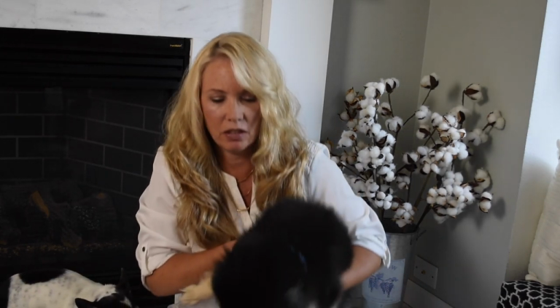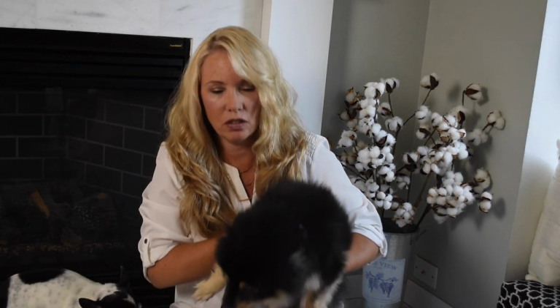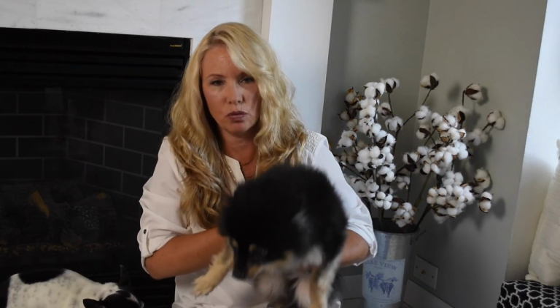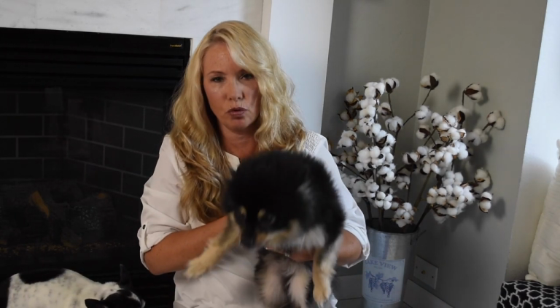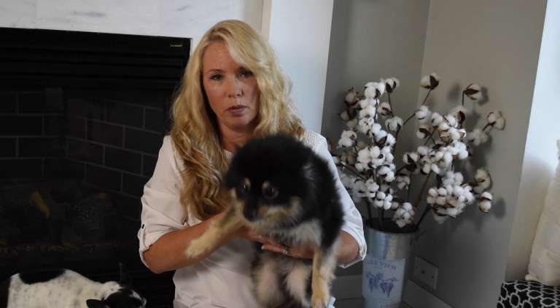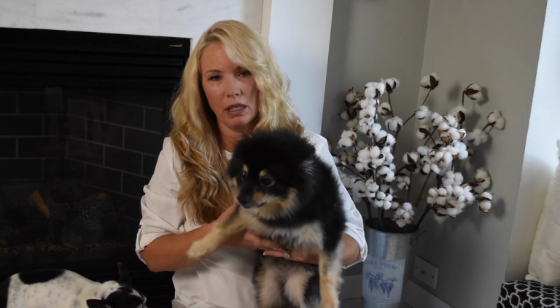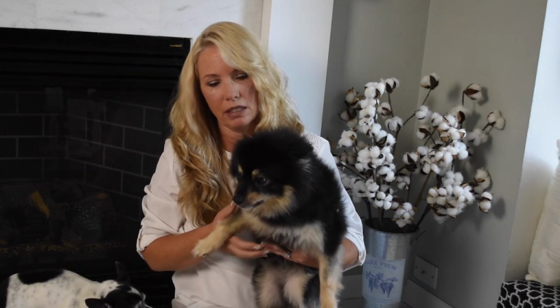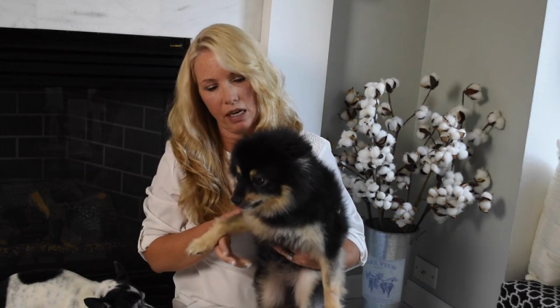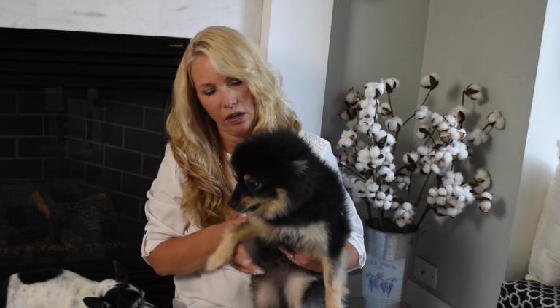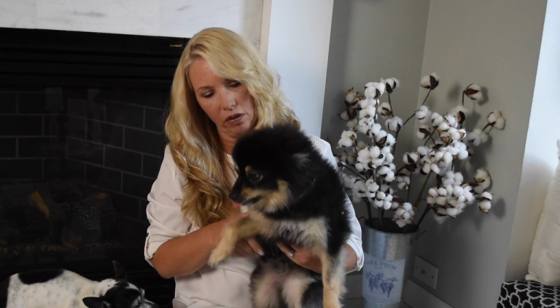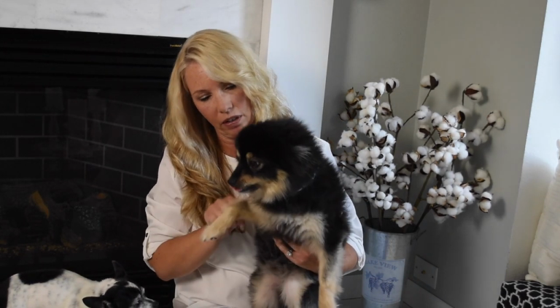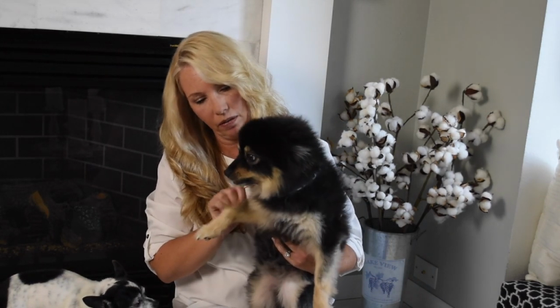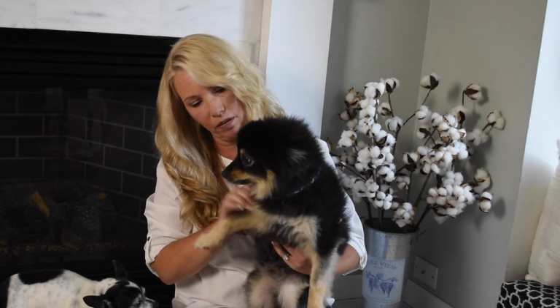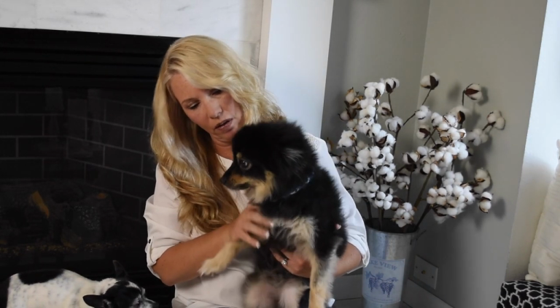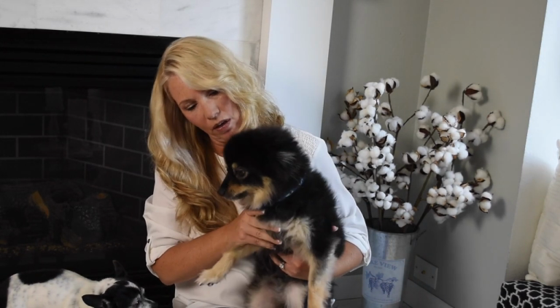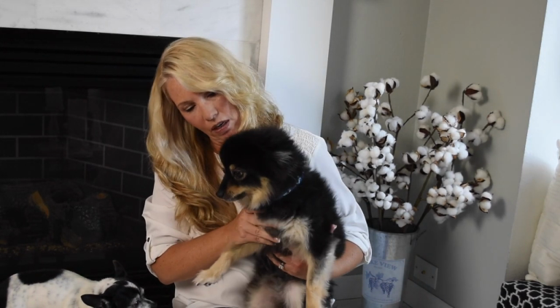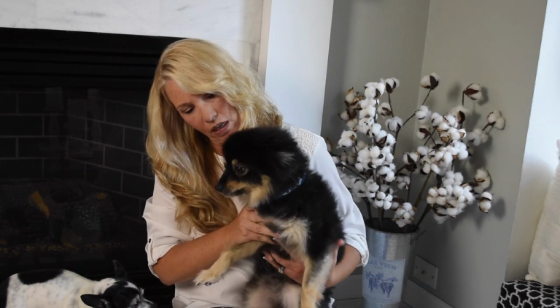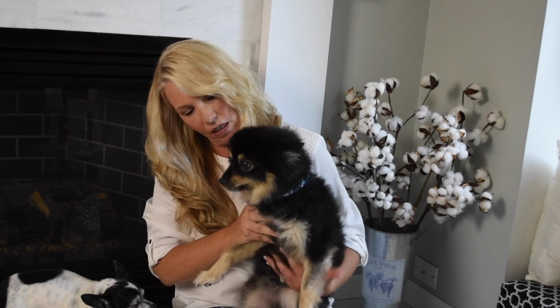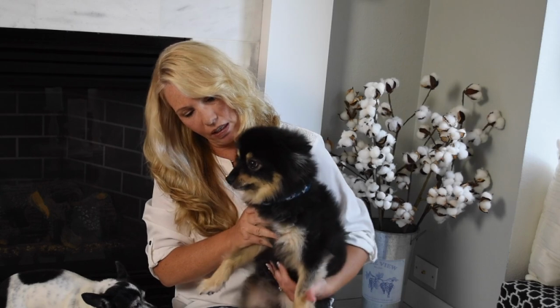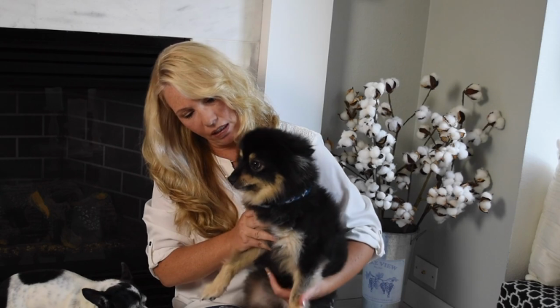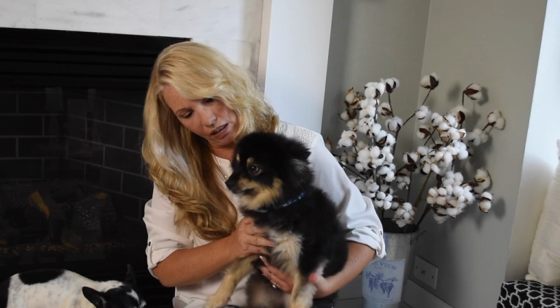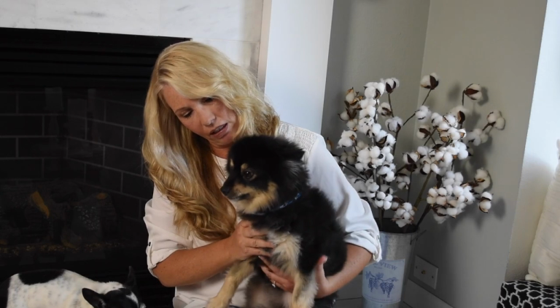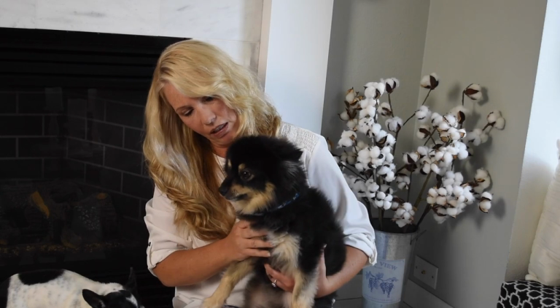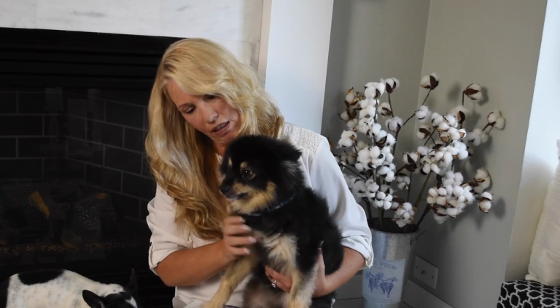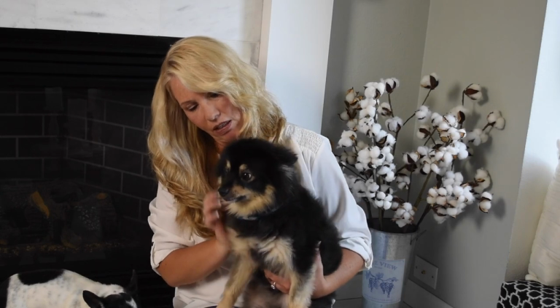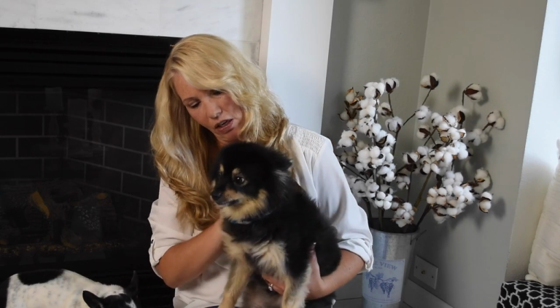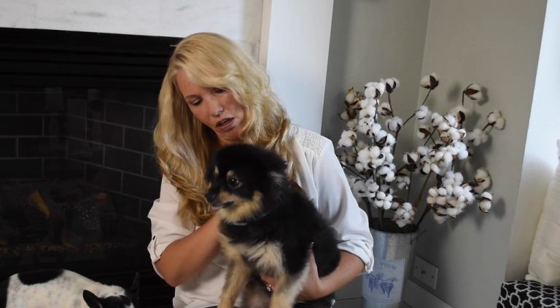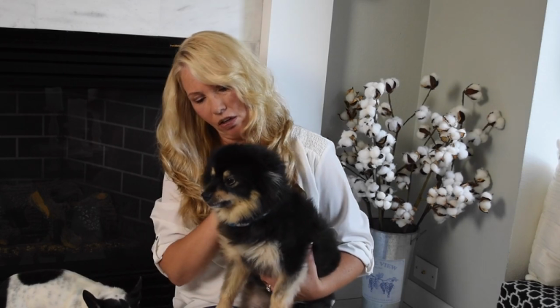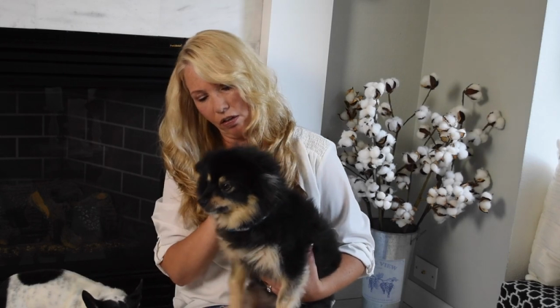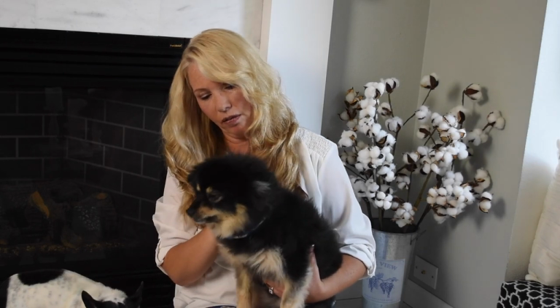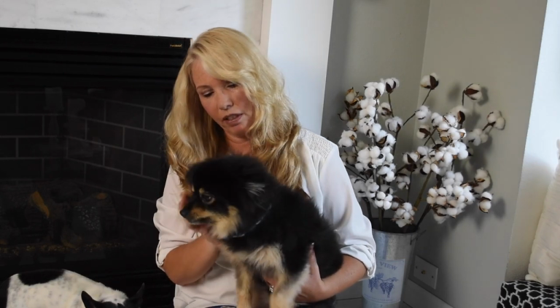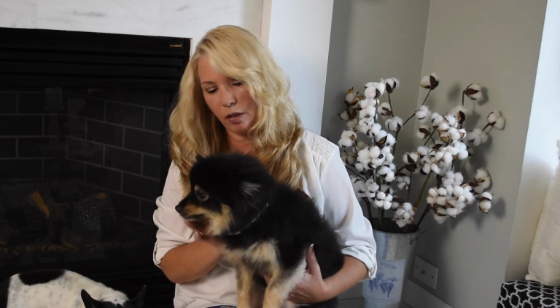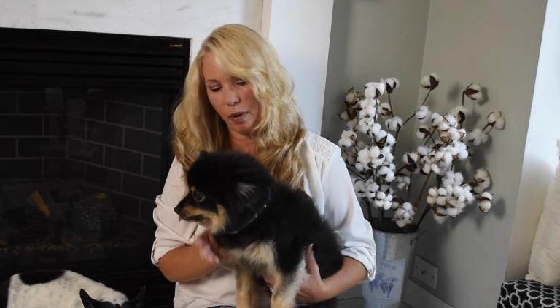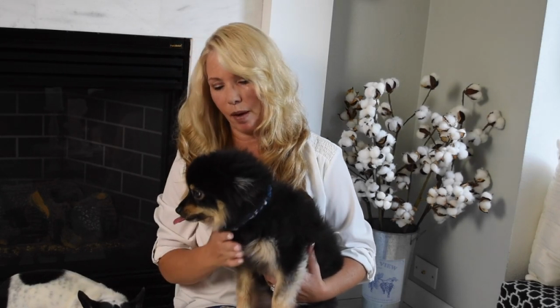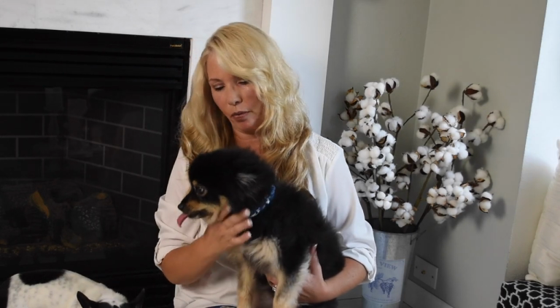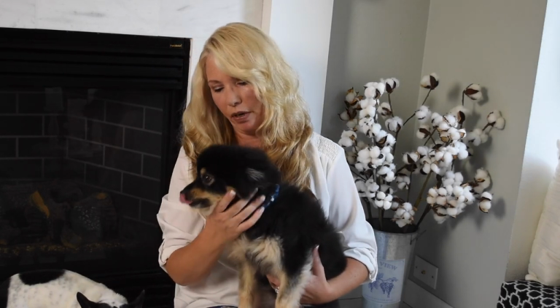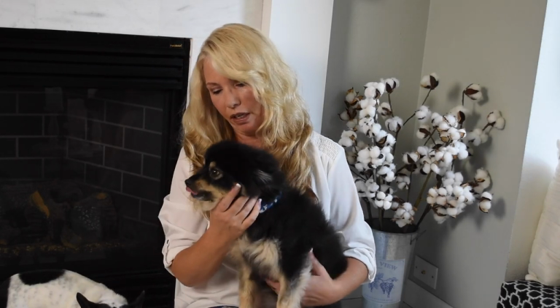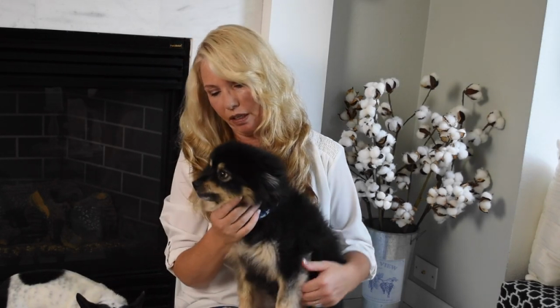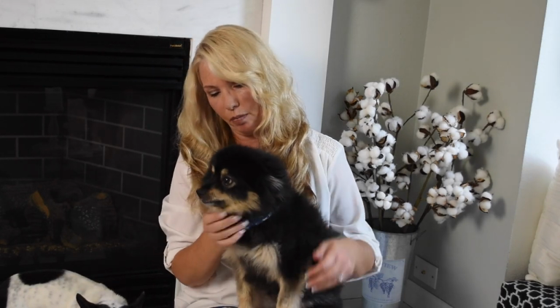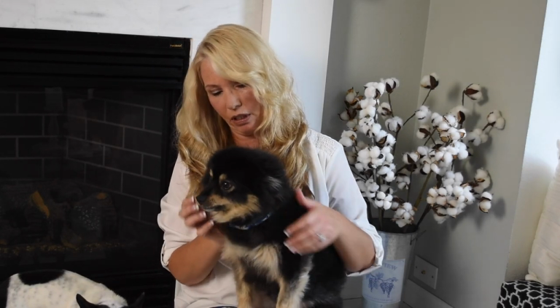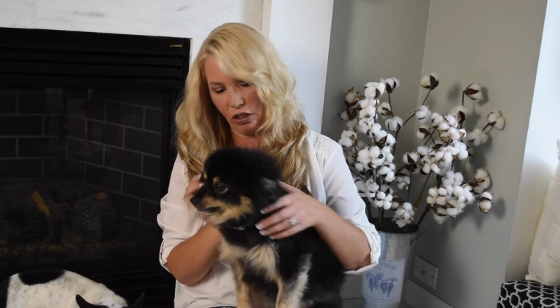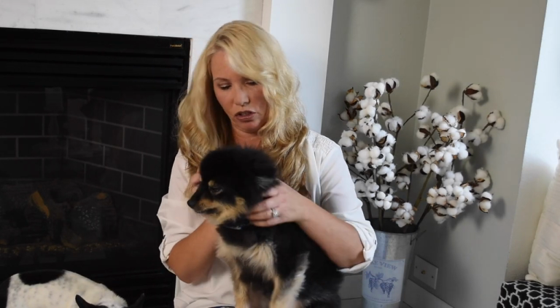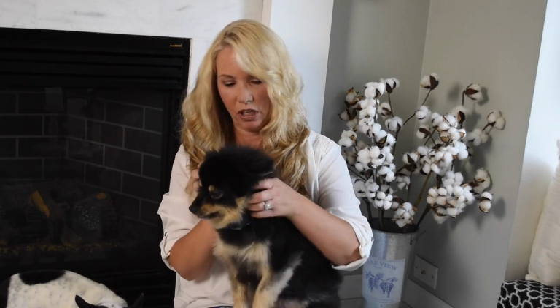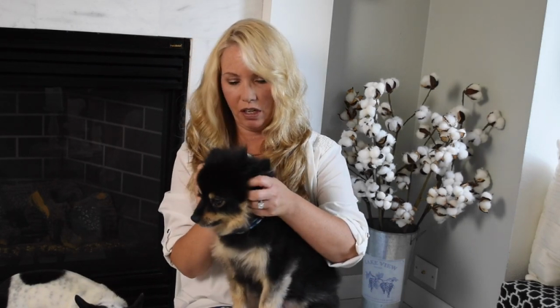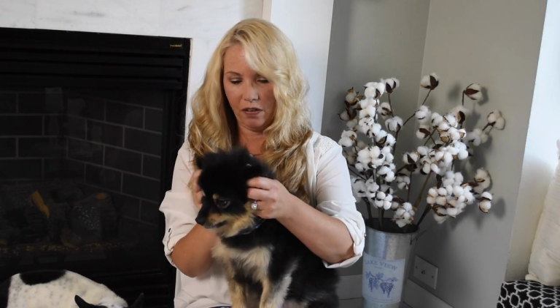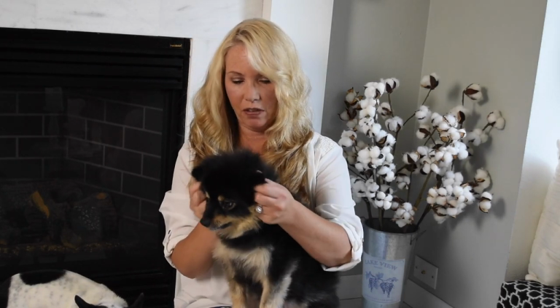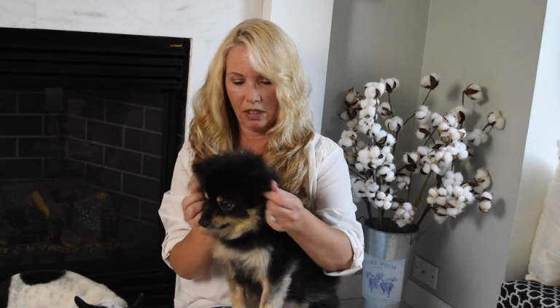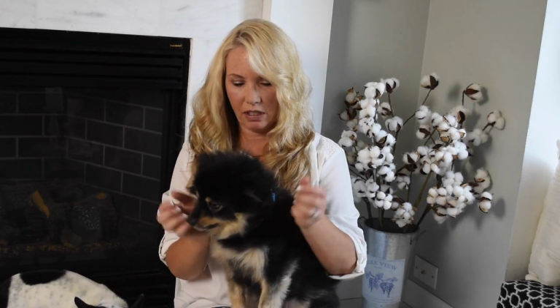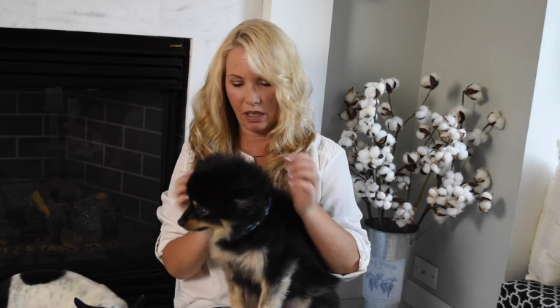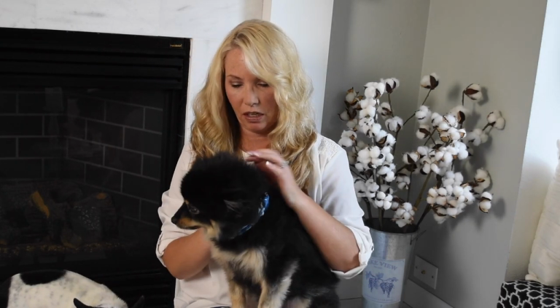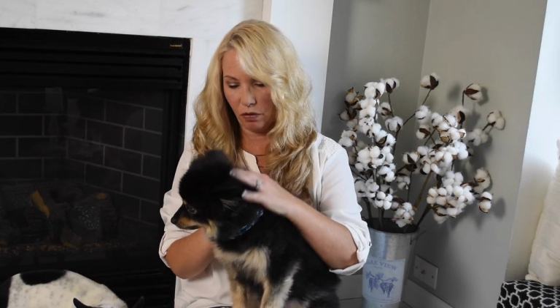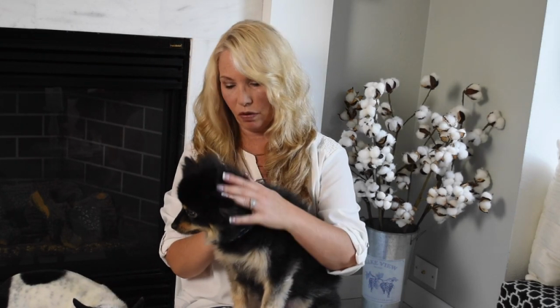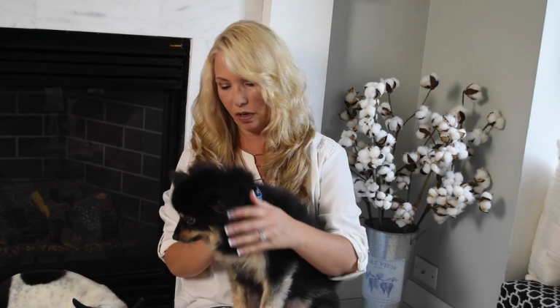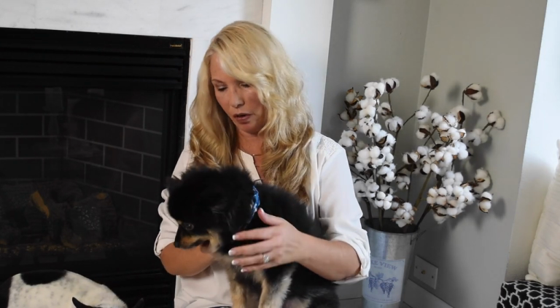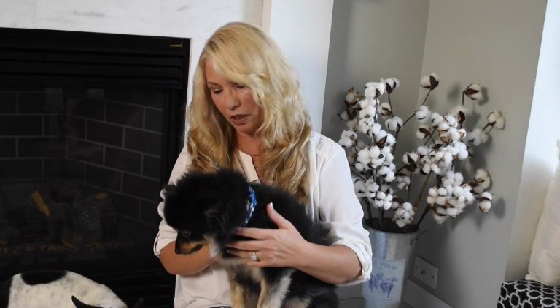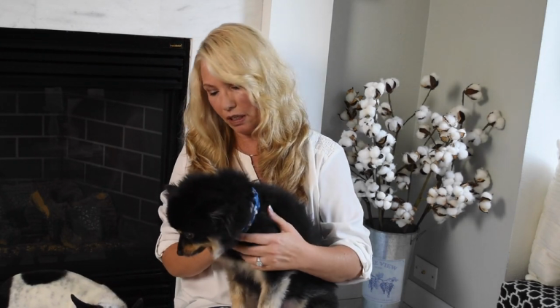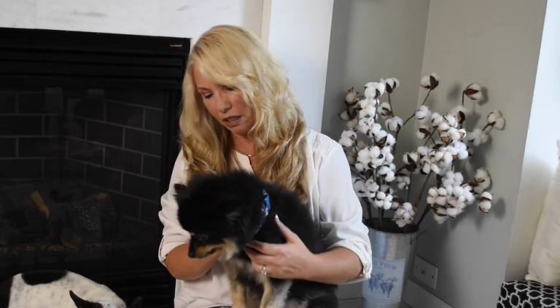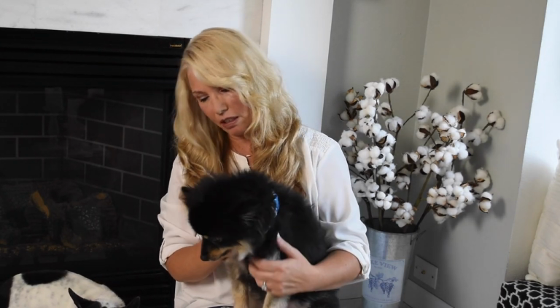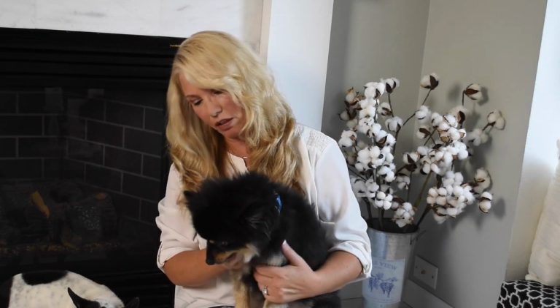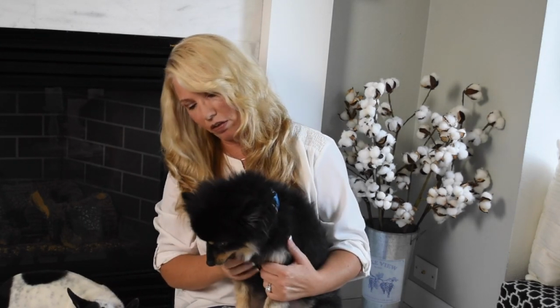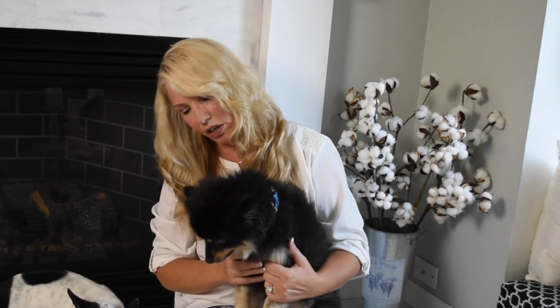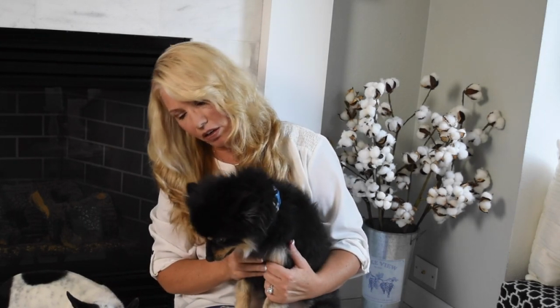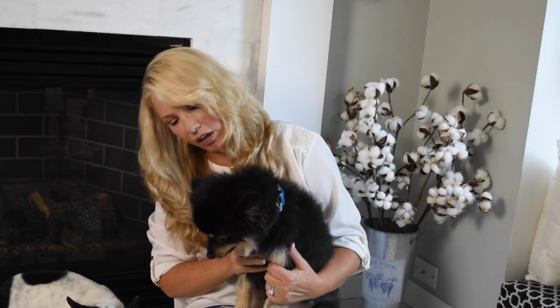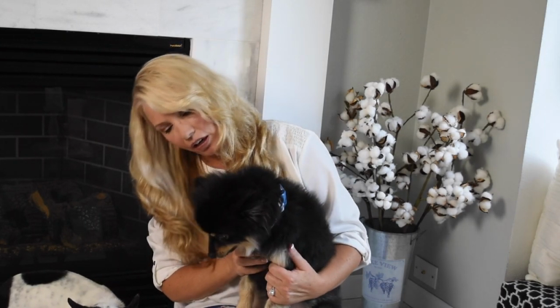This is Rubeus Hagrid. He's a Pomeranian, but he's shaved and he's kind of grown out and he needs another haircut.